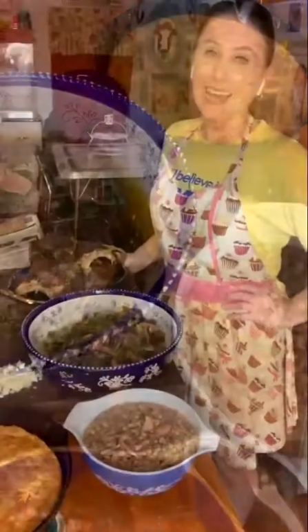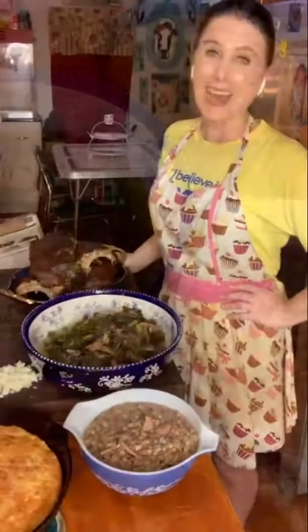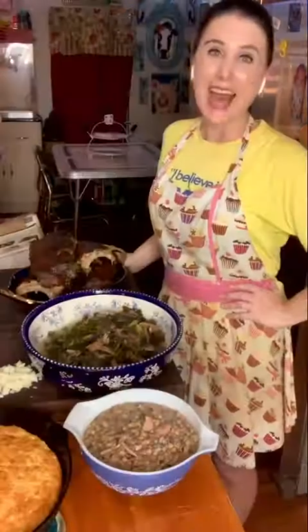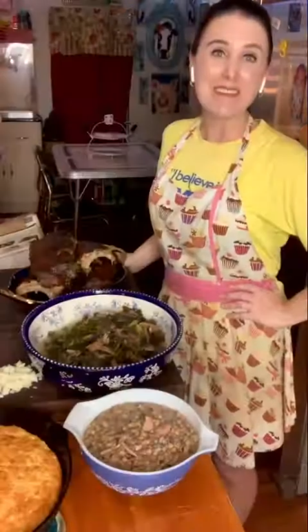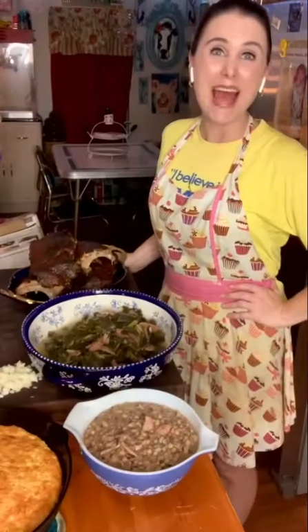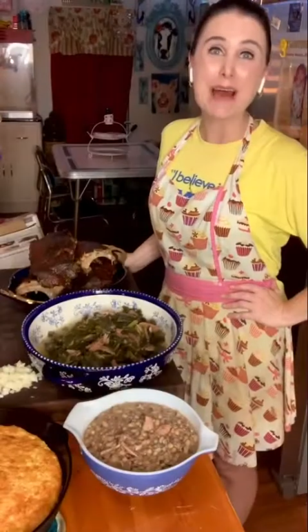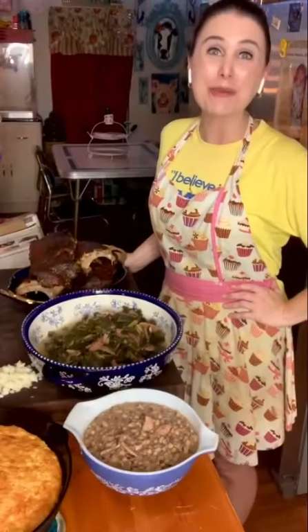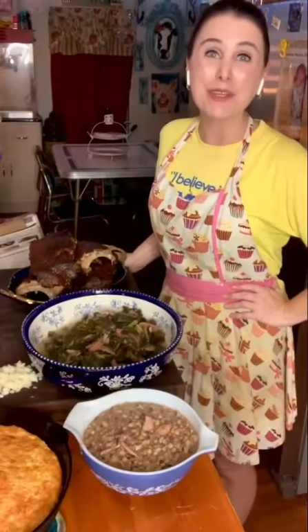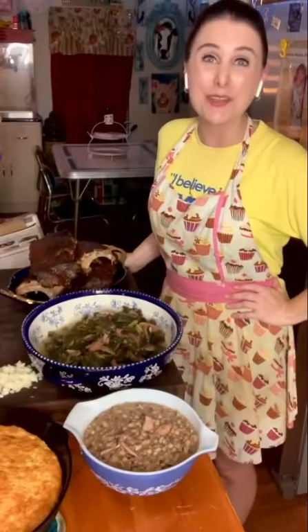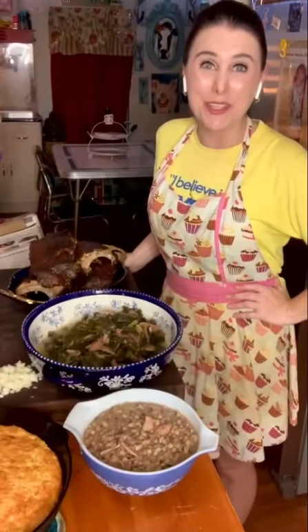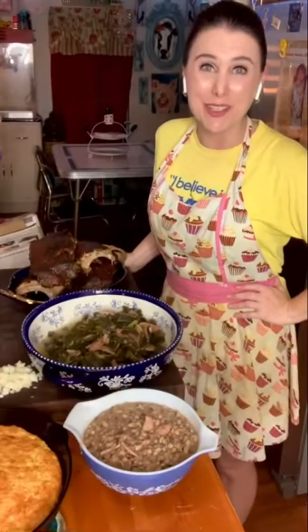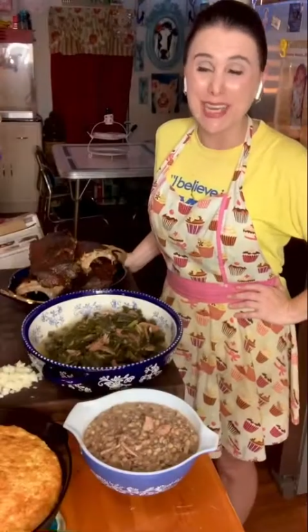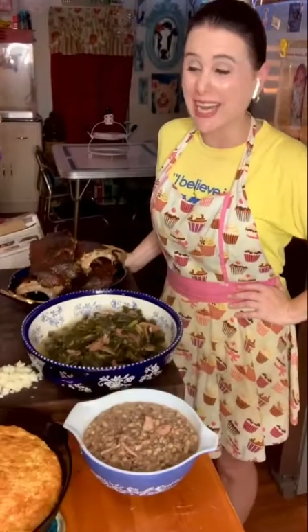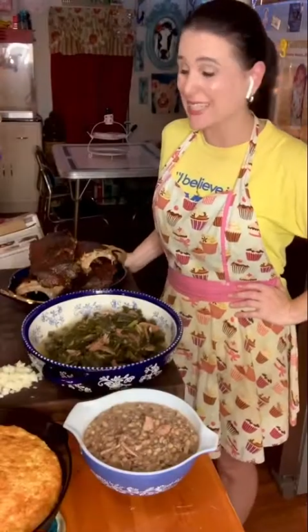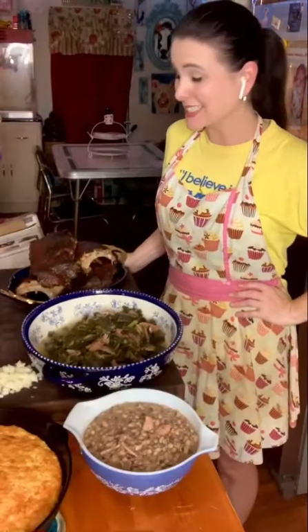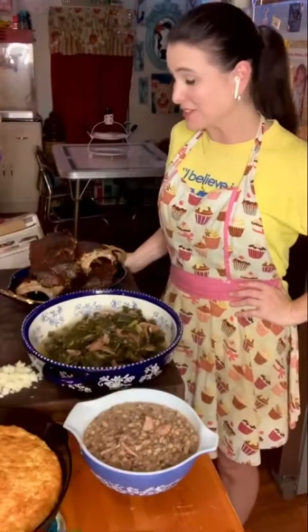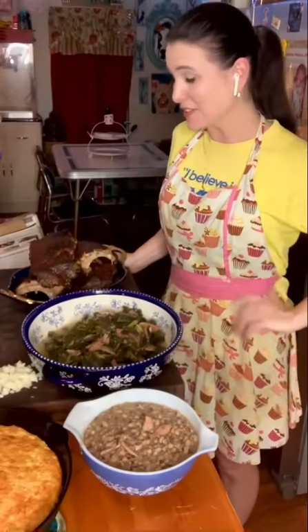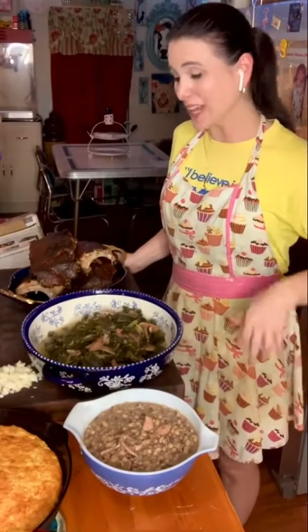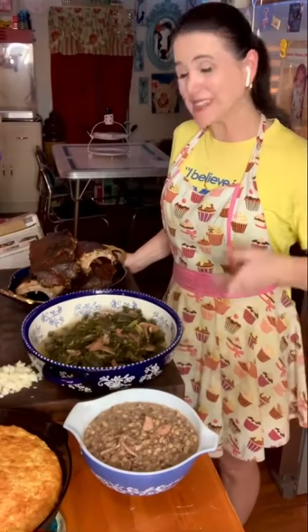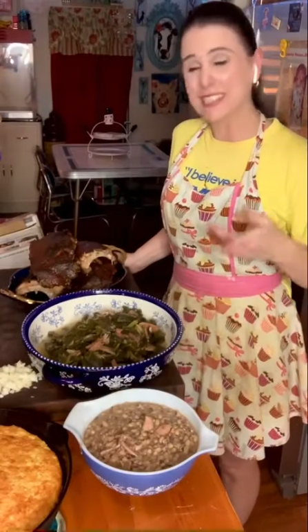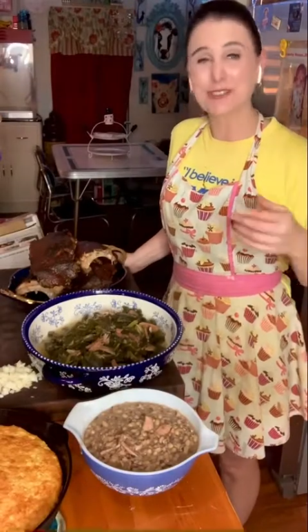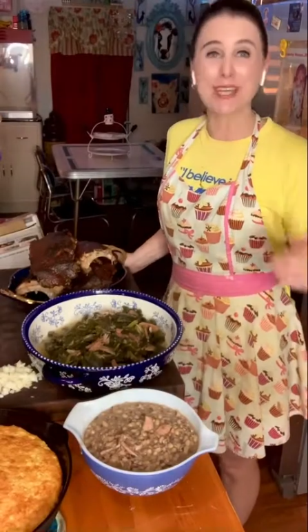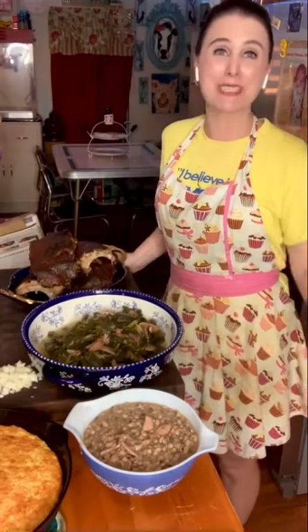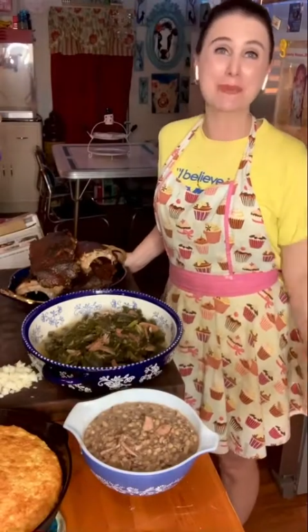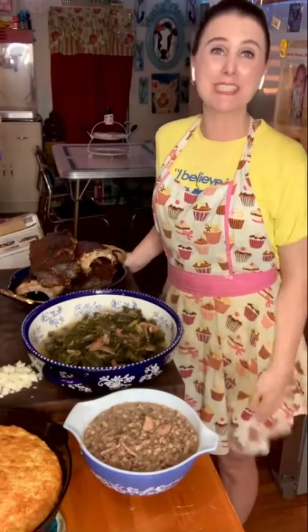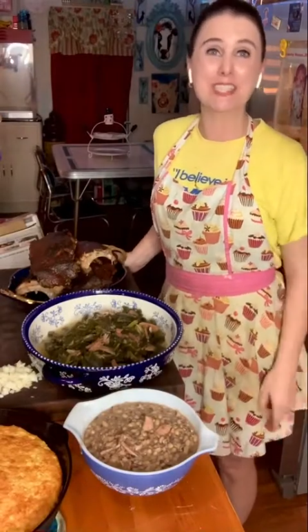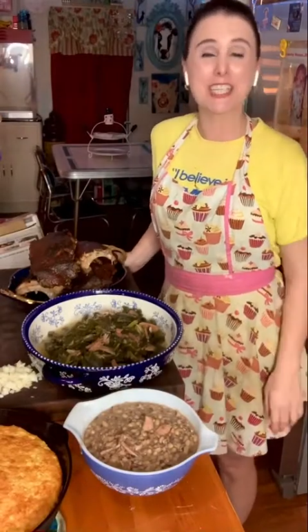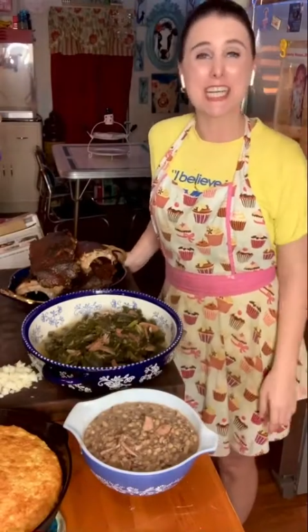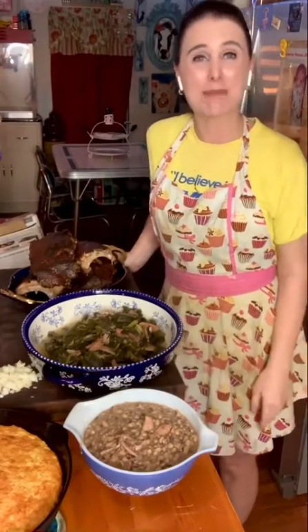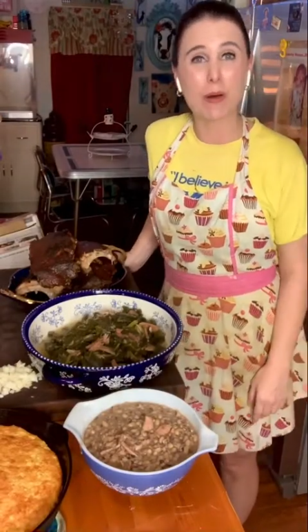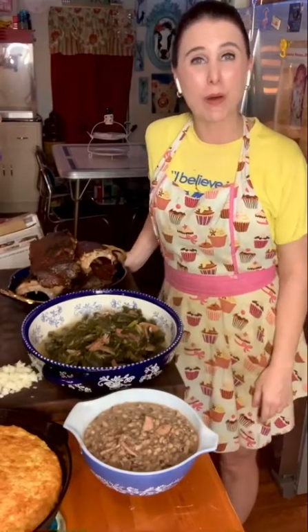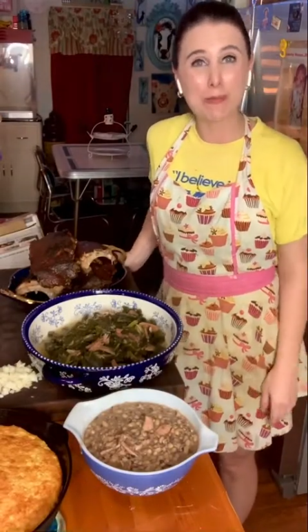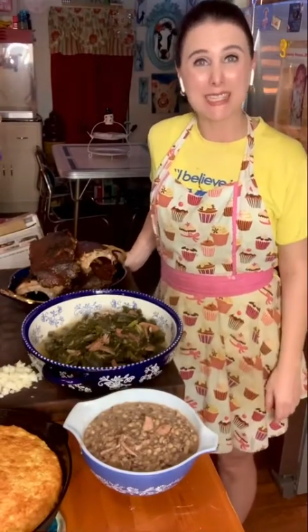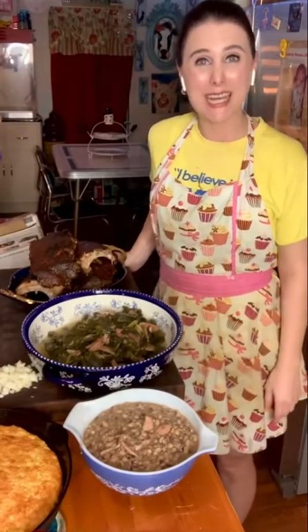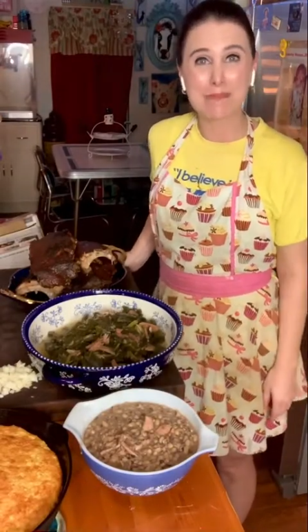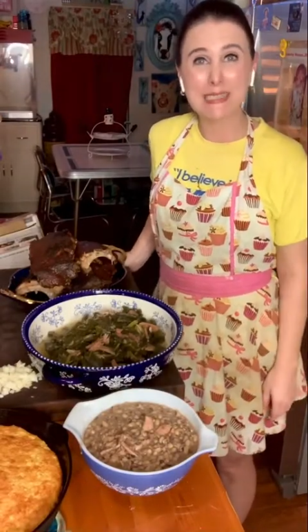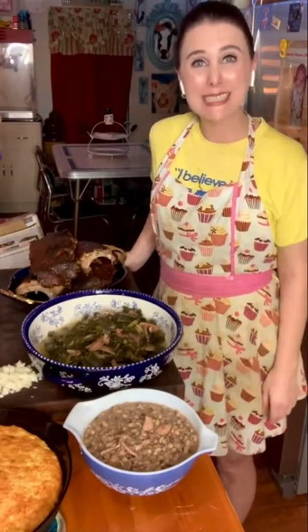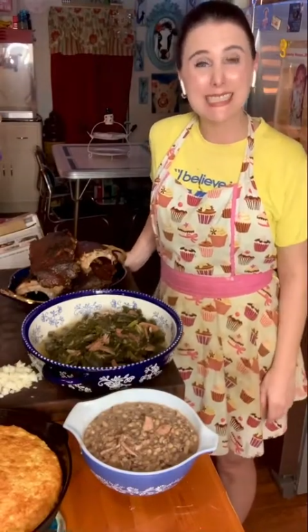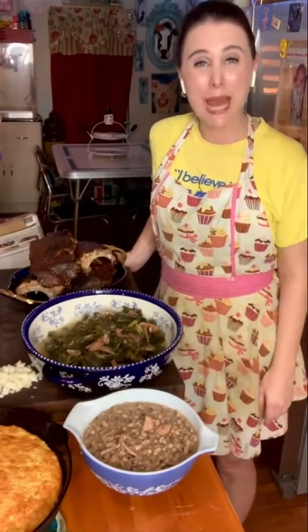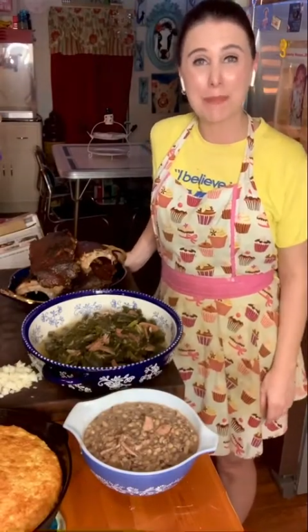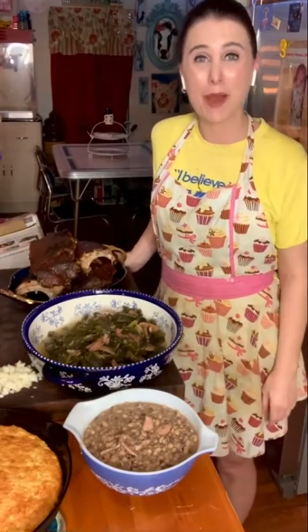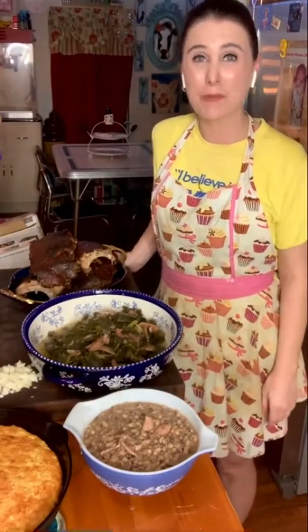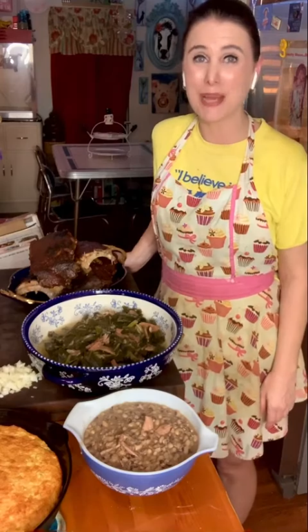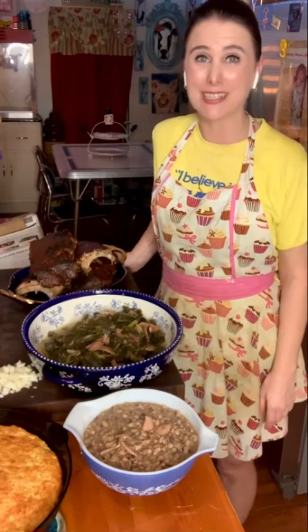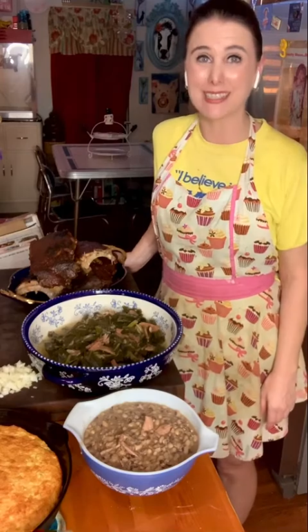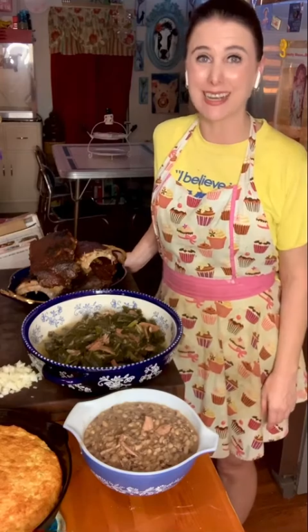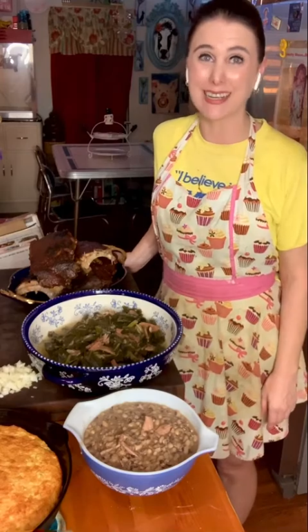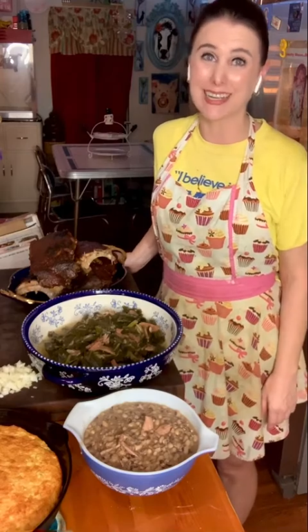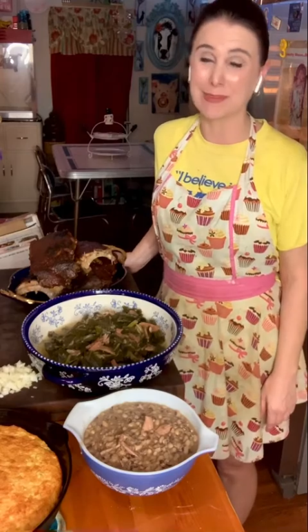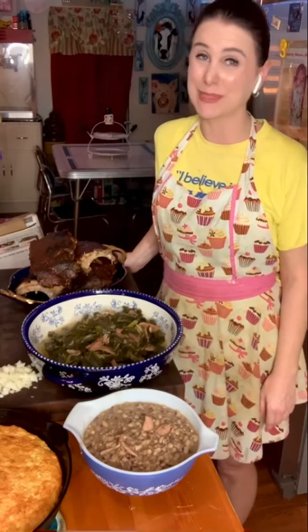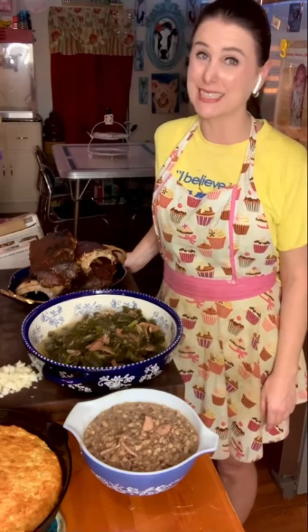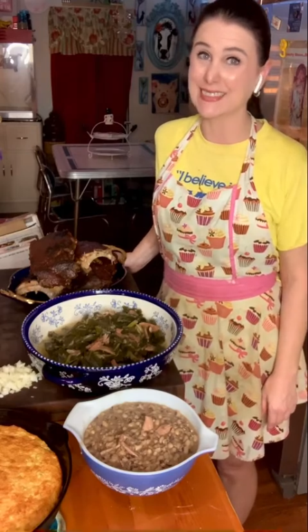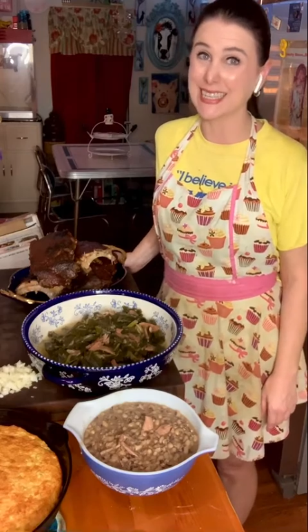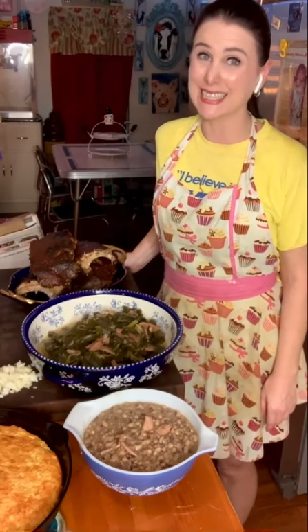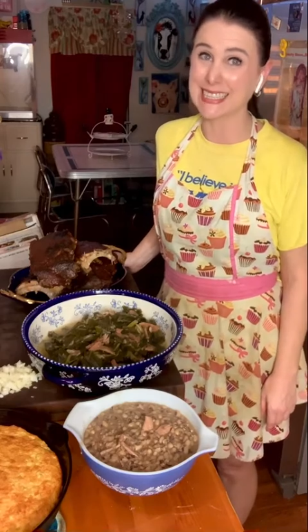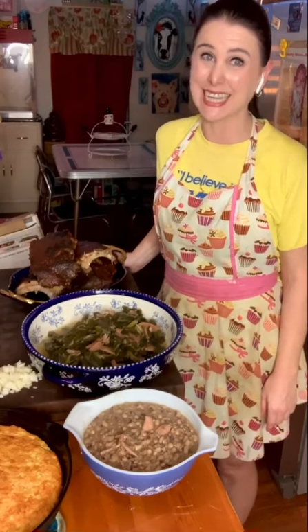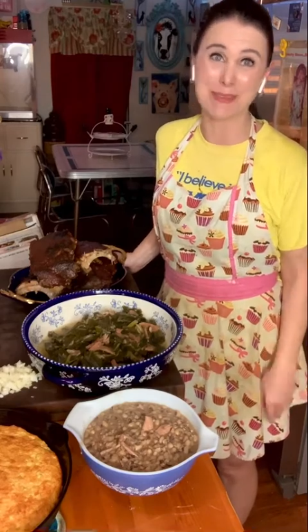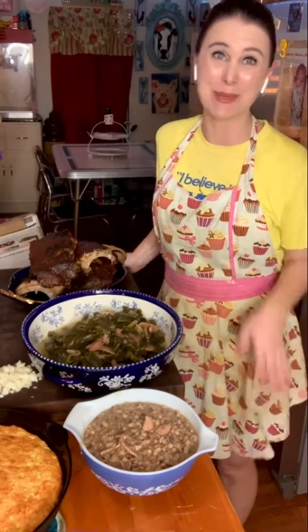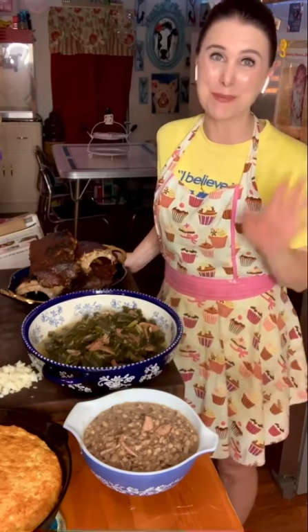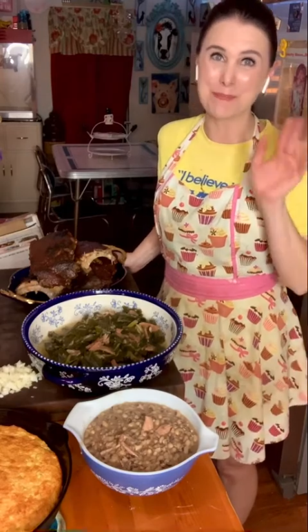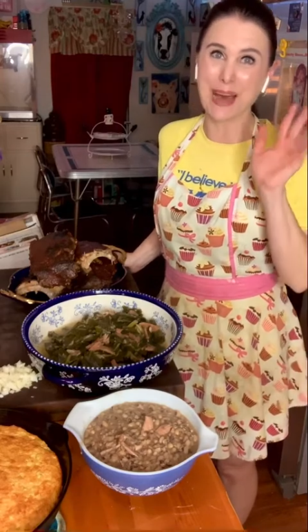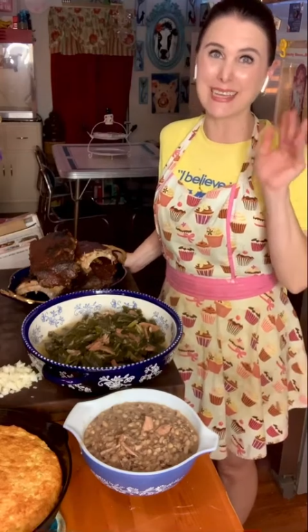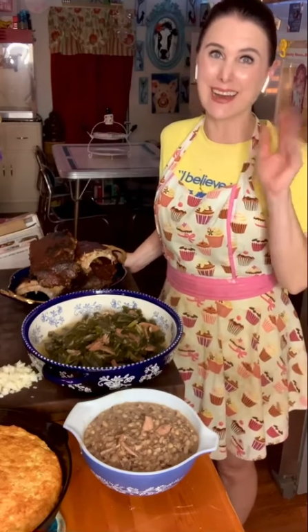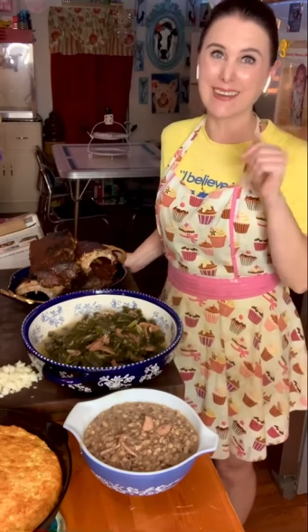Have a happy New Year, you guys. If you like these recipes, check out my website, mrshappyhomemaker.com. Until next time, bye y'all.